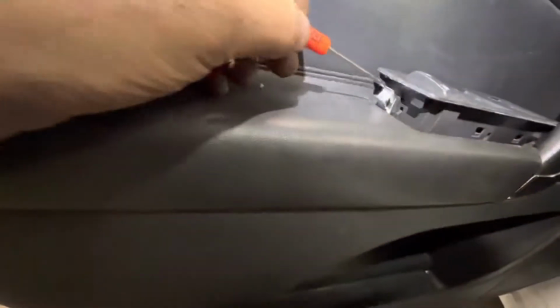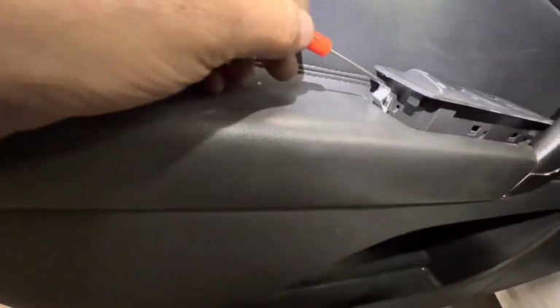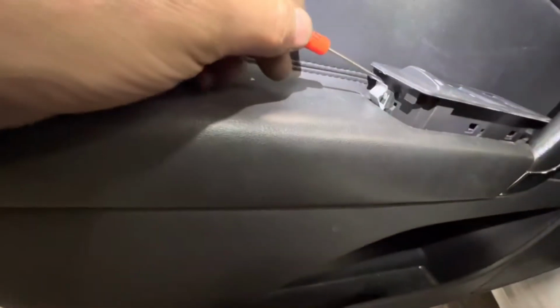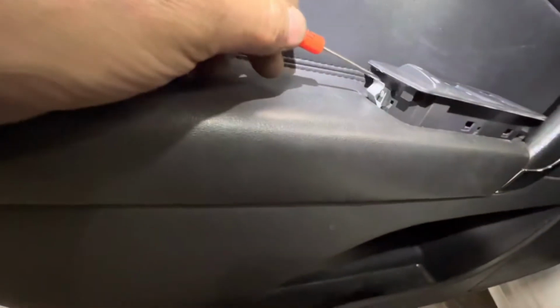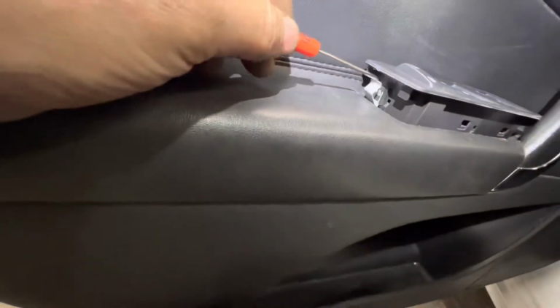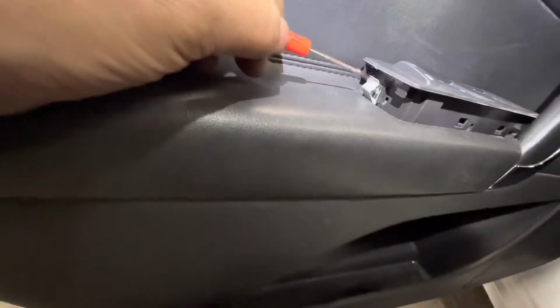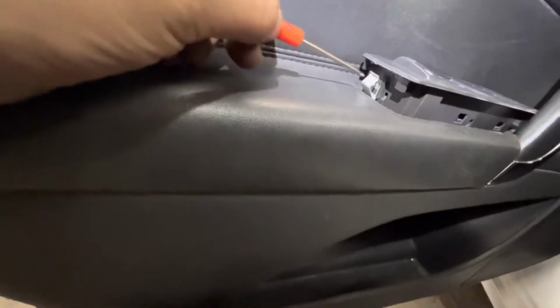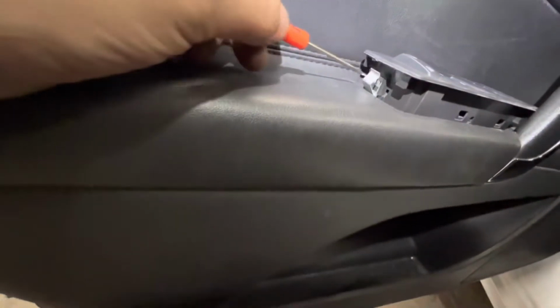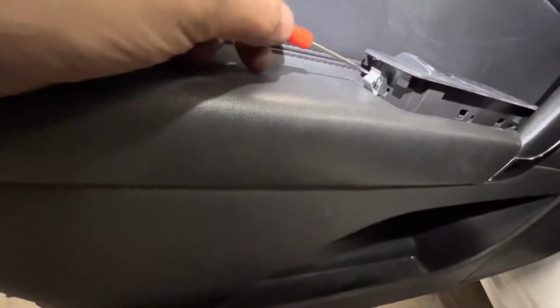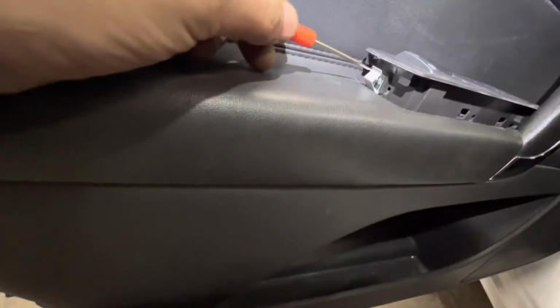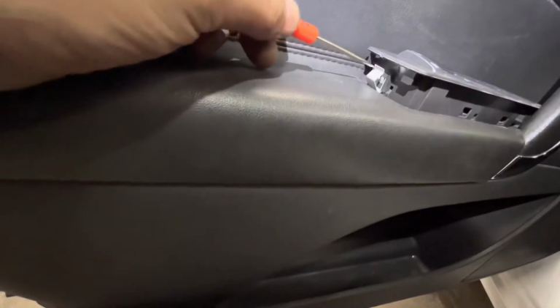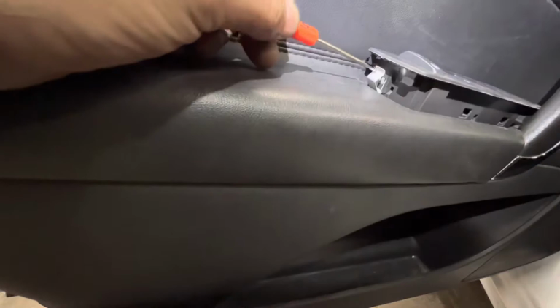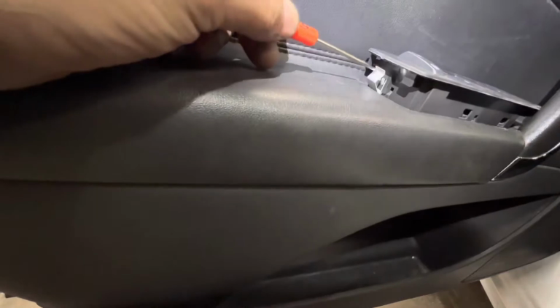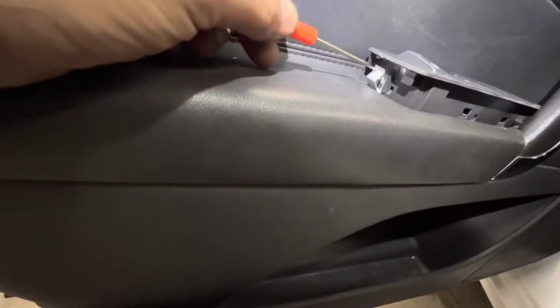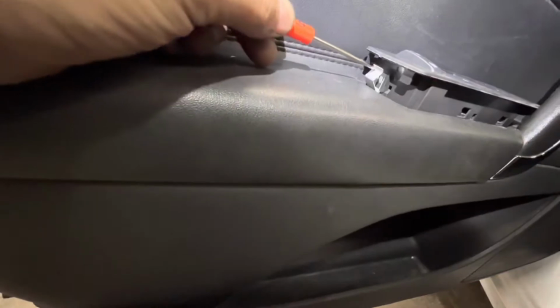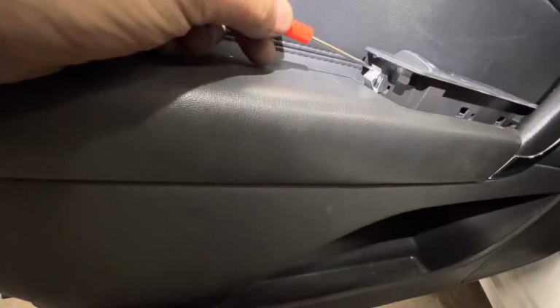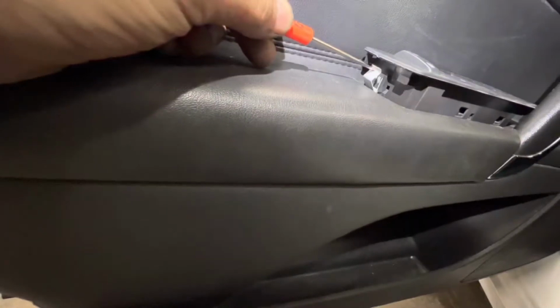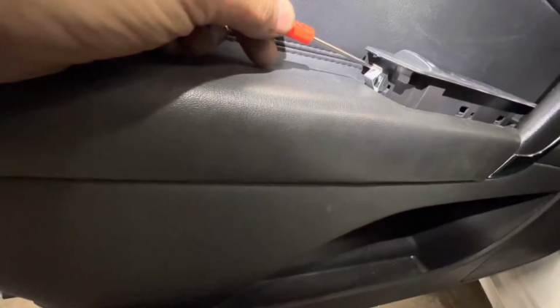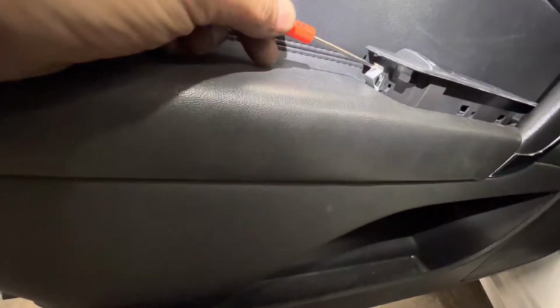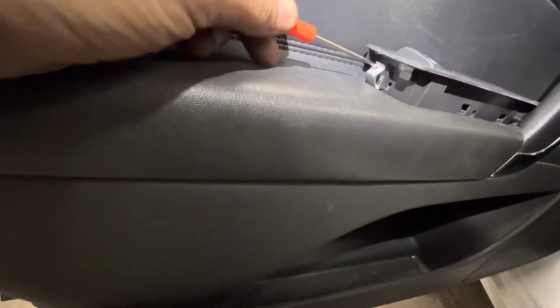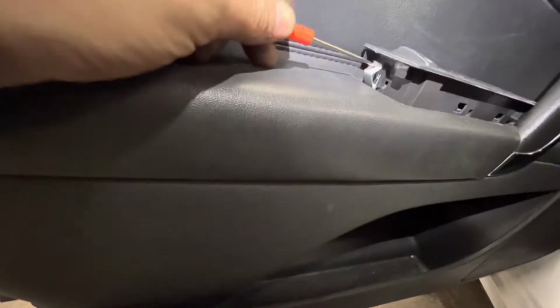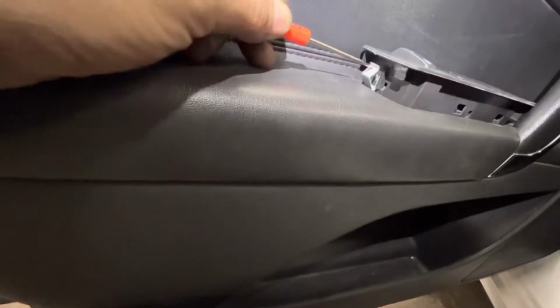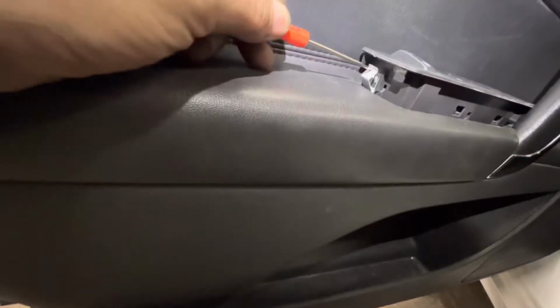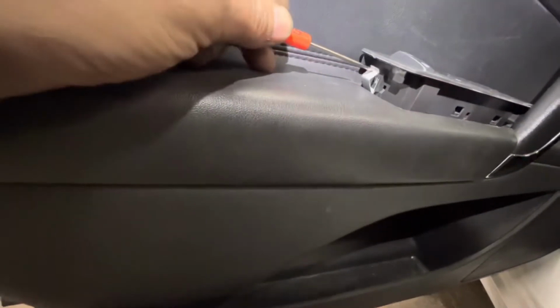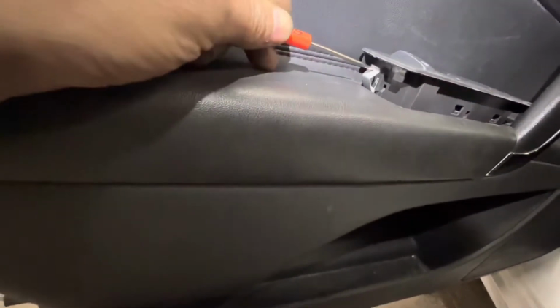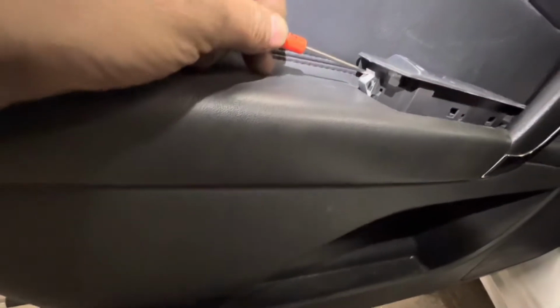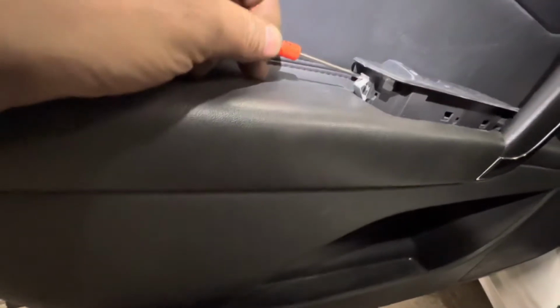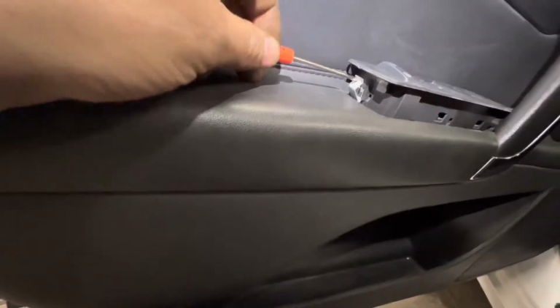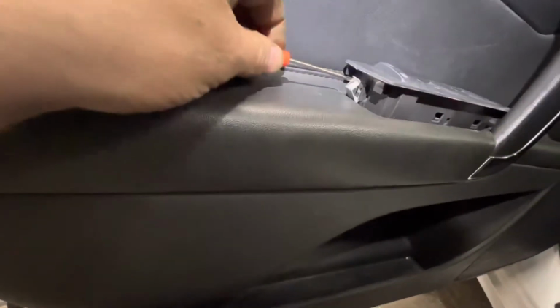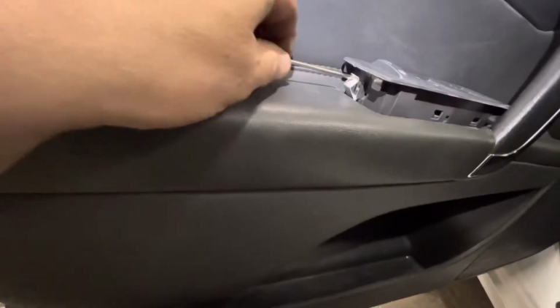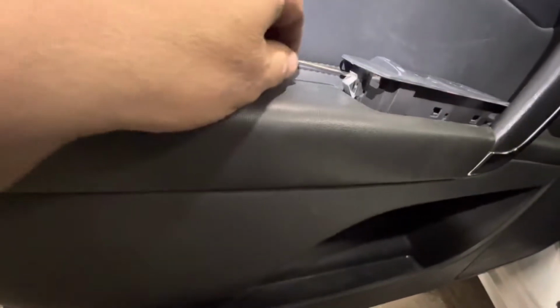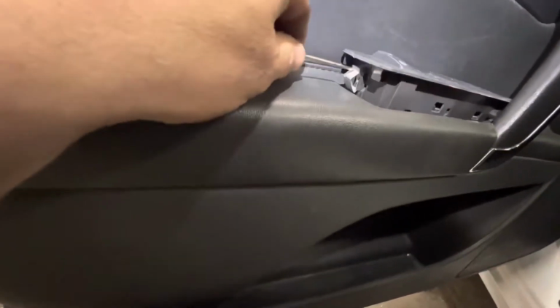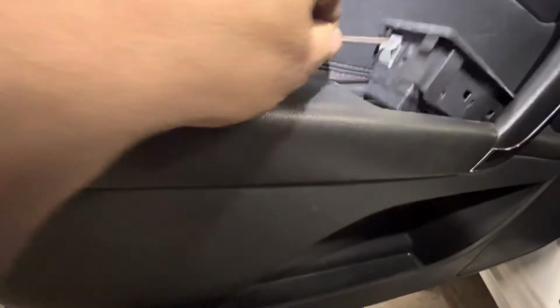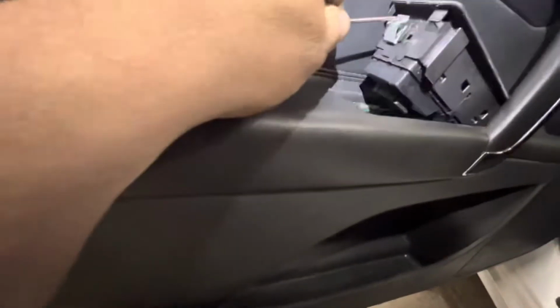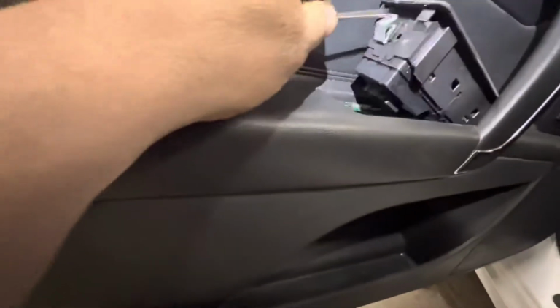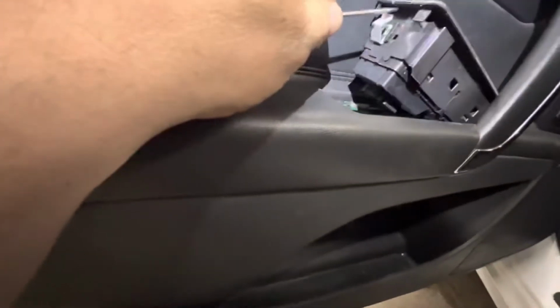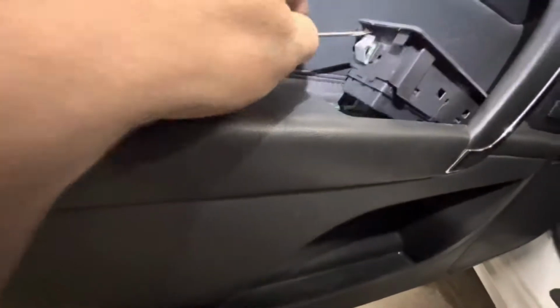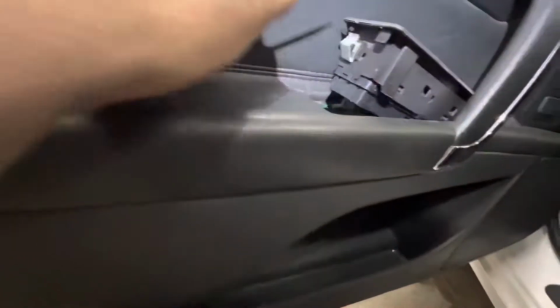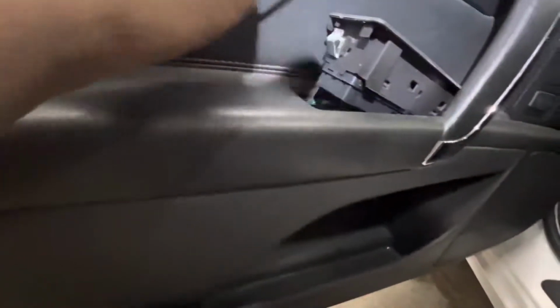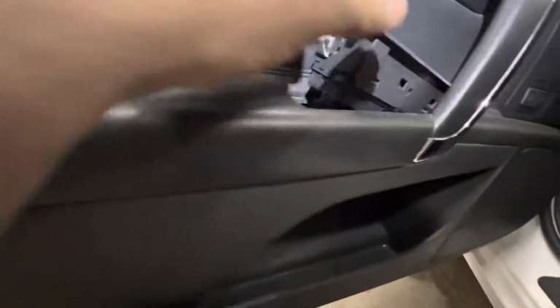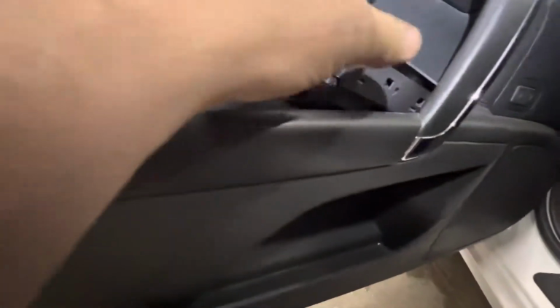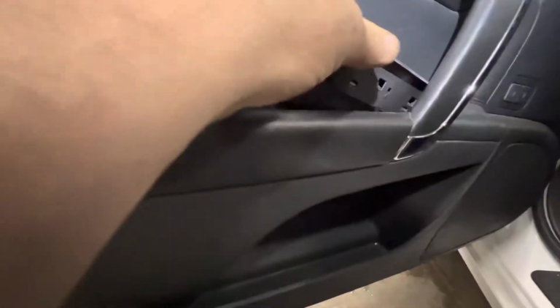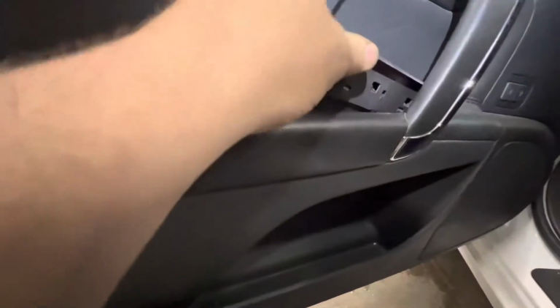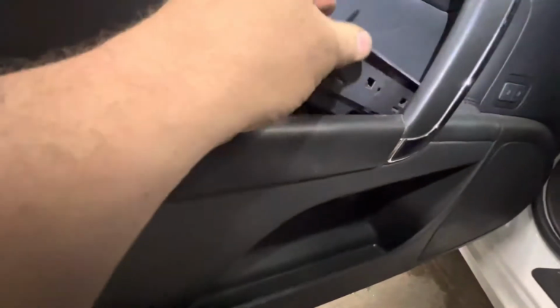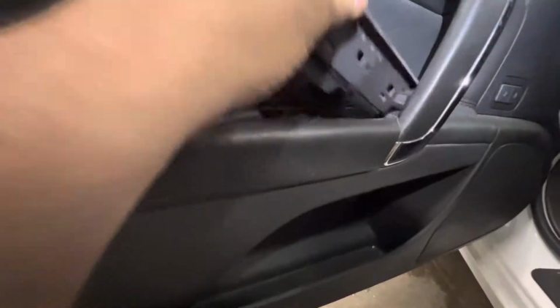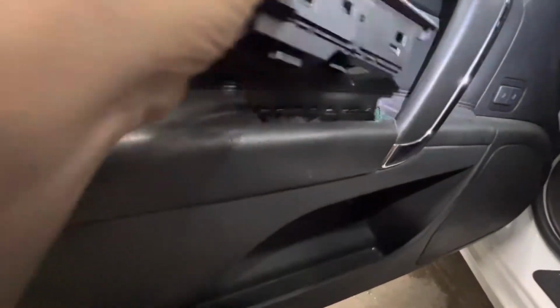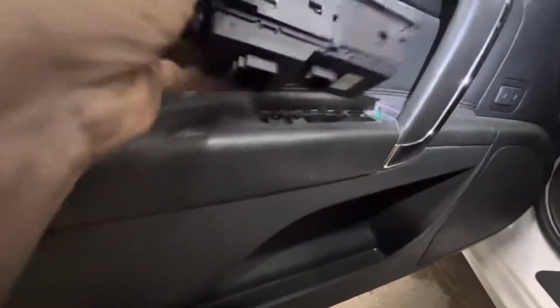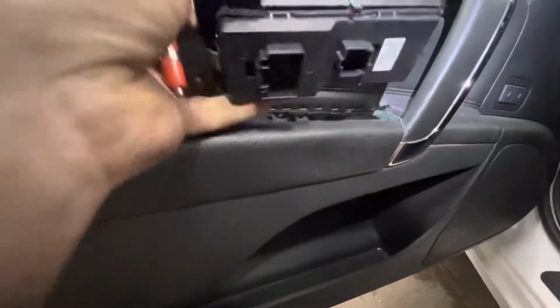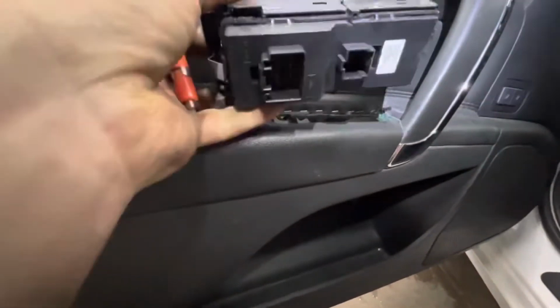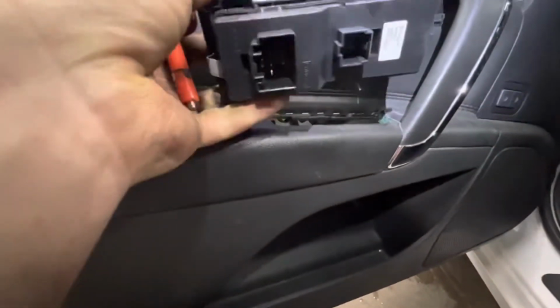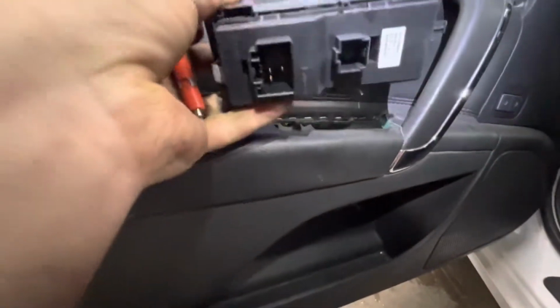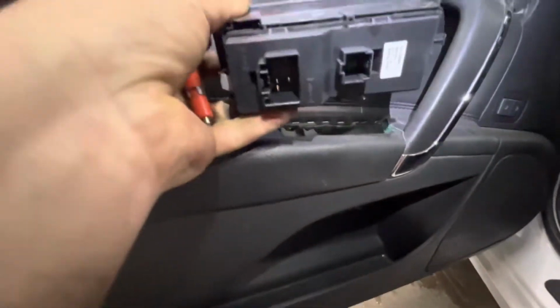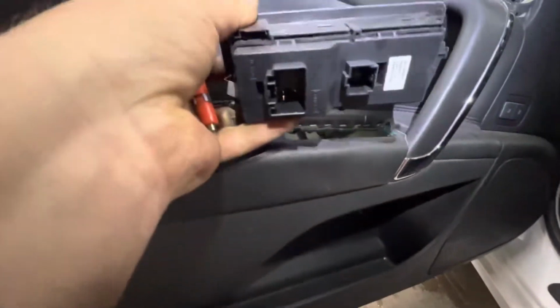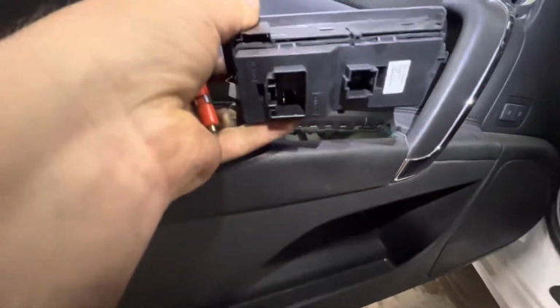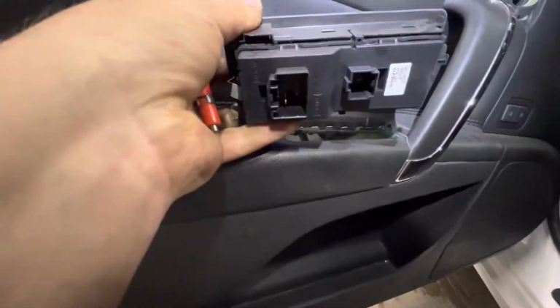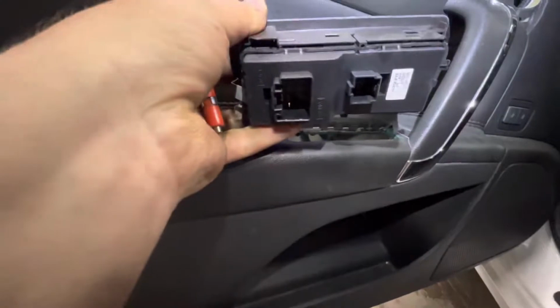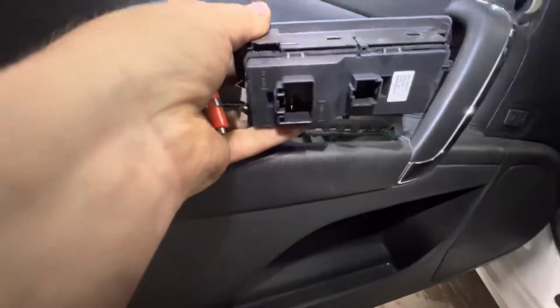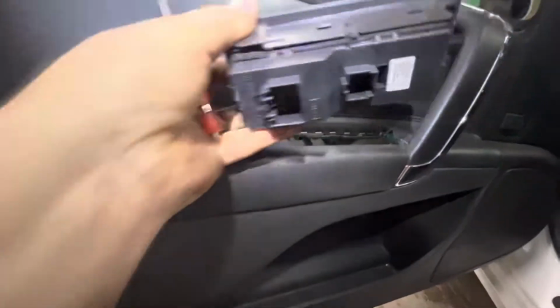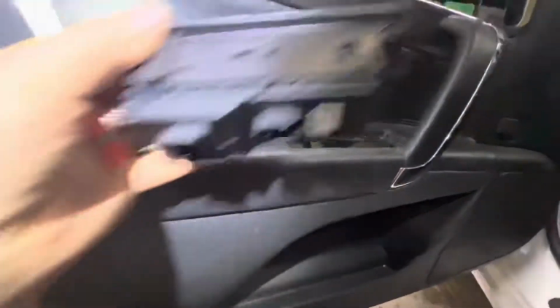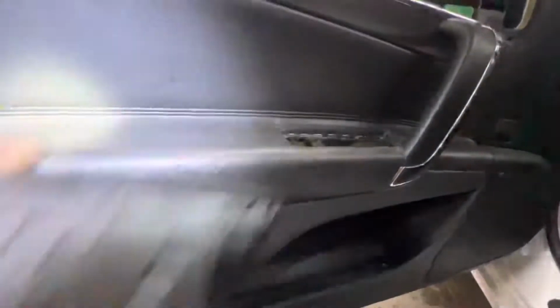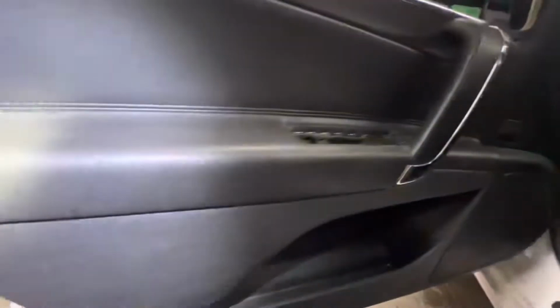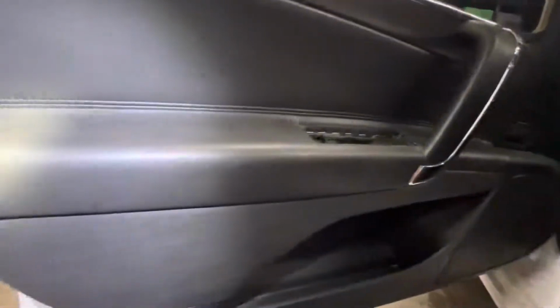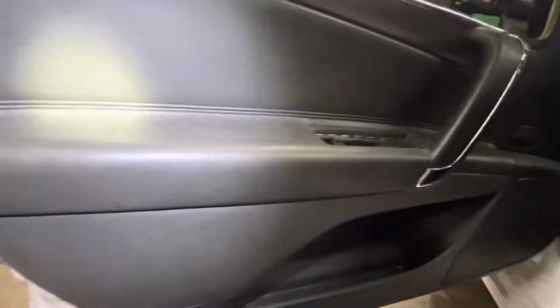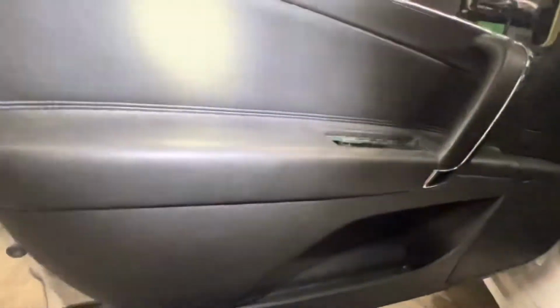Take a screwdriver and push in on that tab. Push that up. Unplug your two connectors.